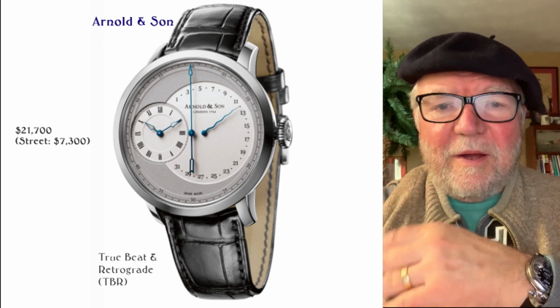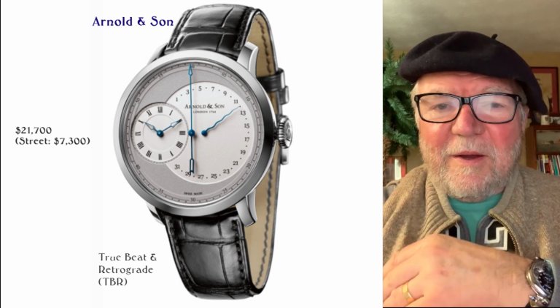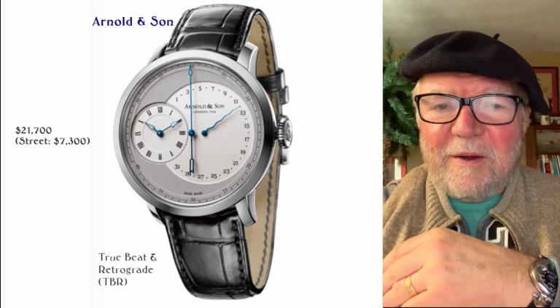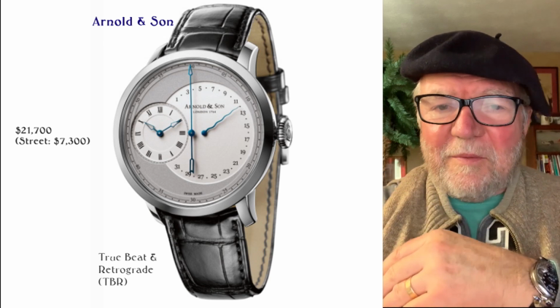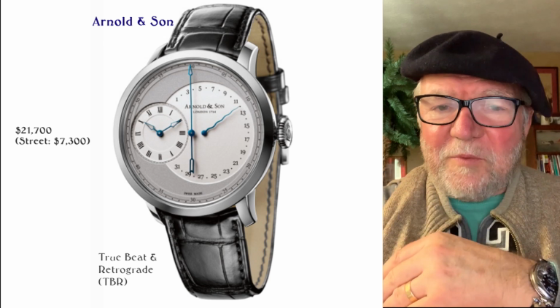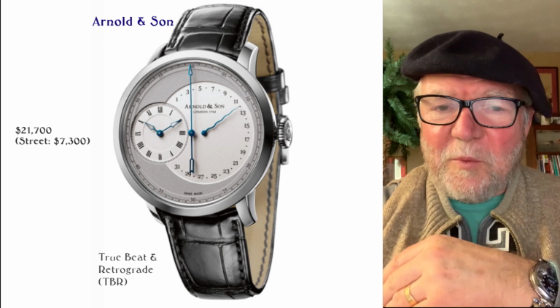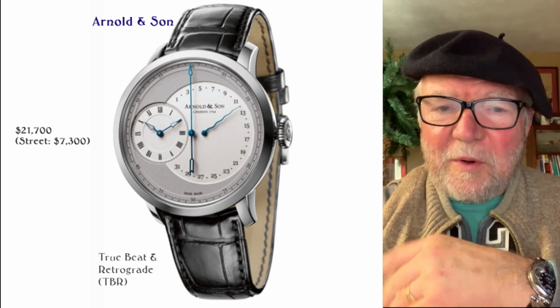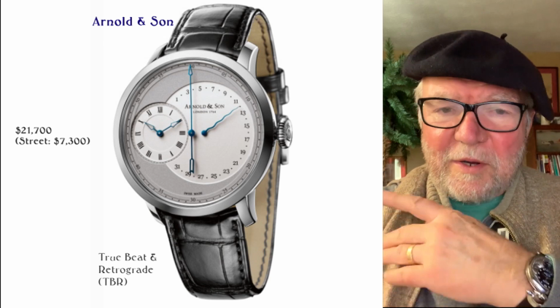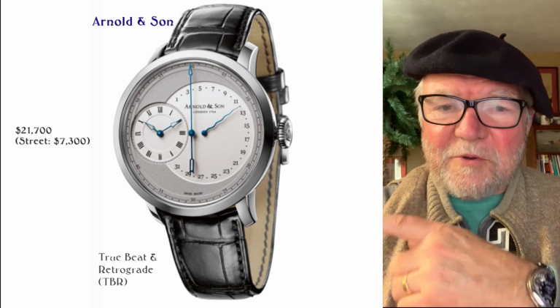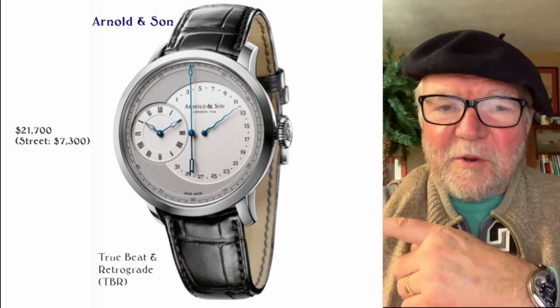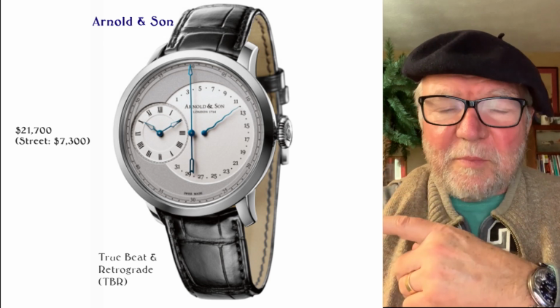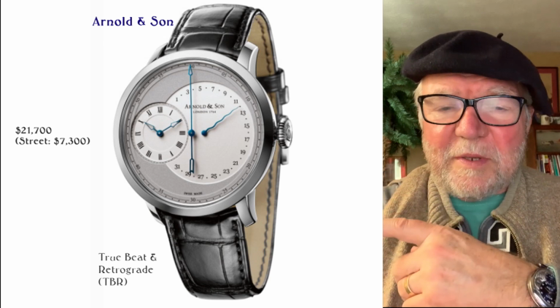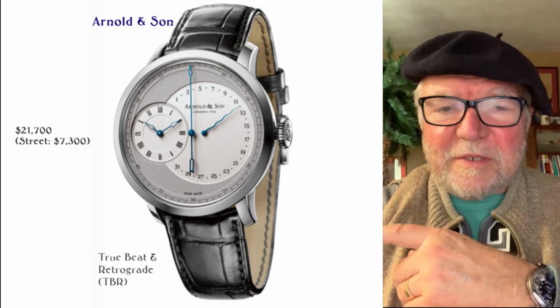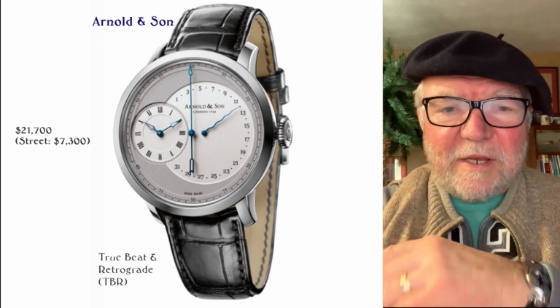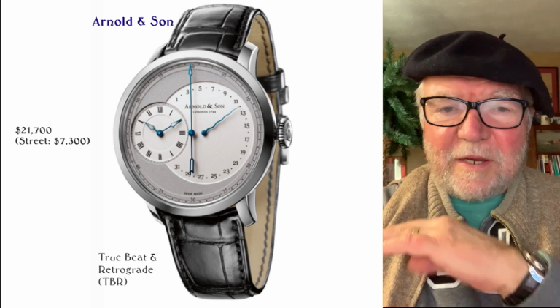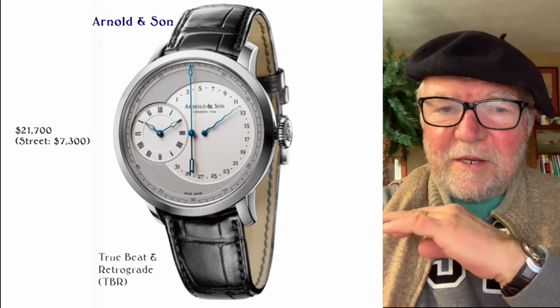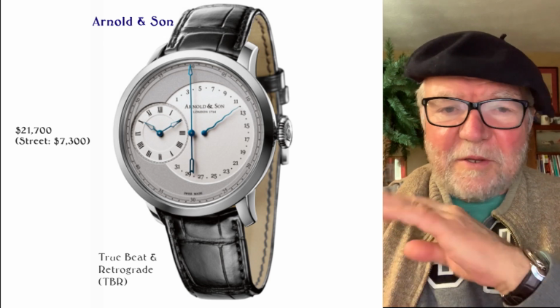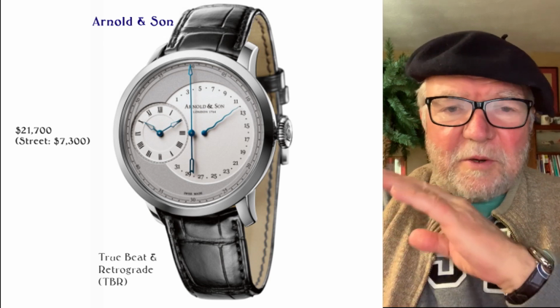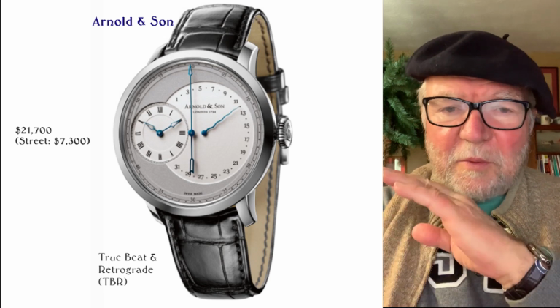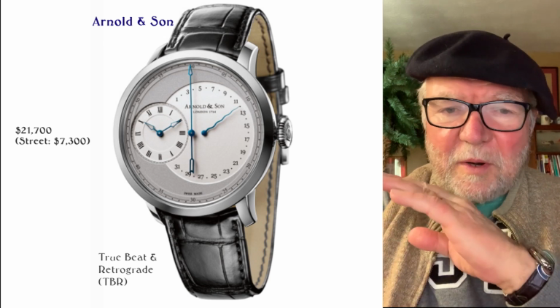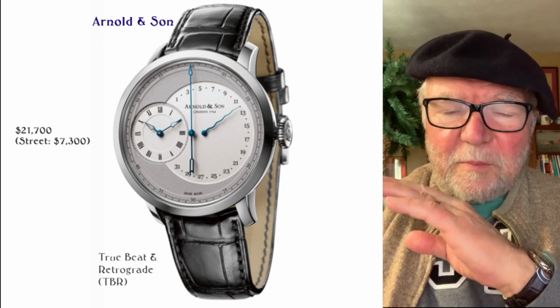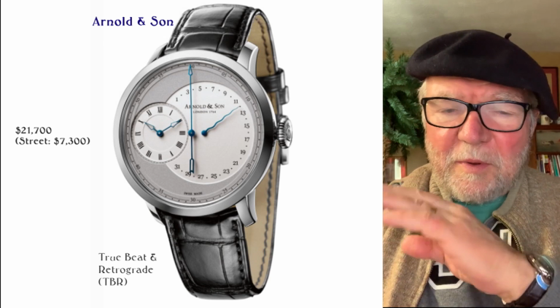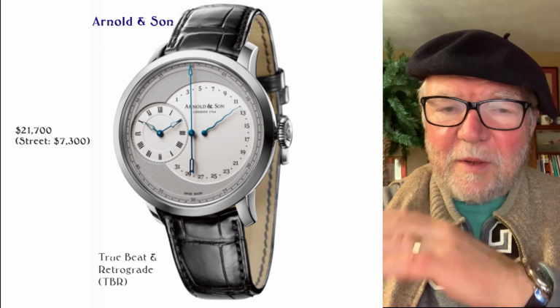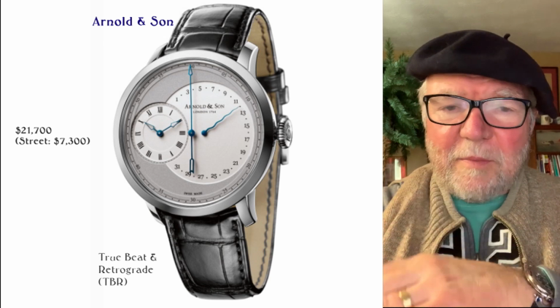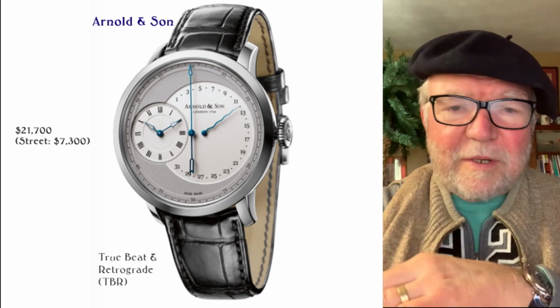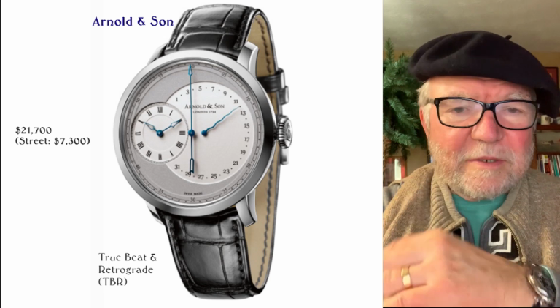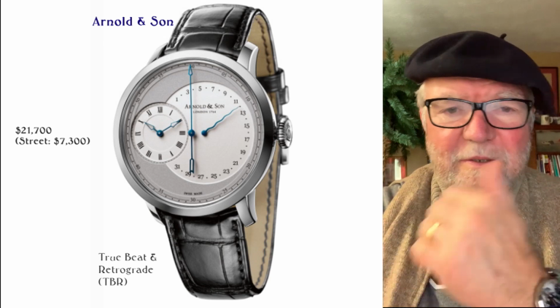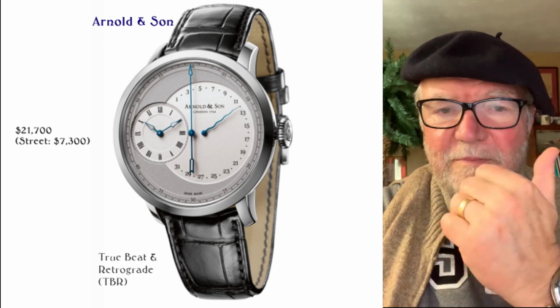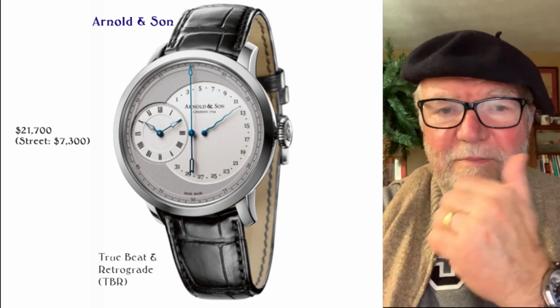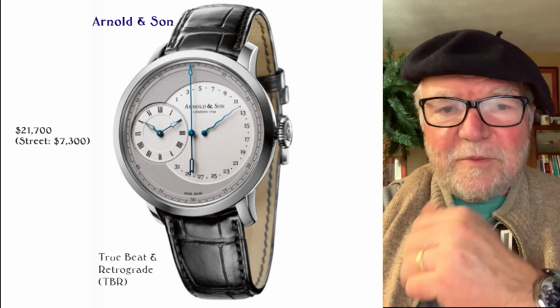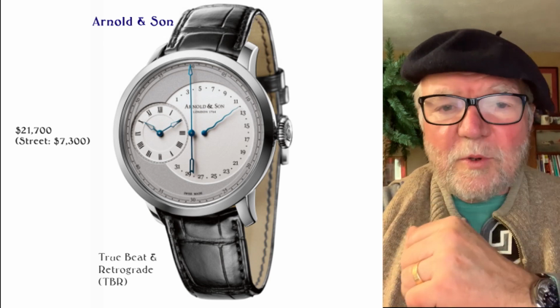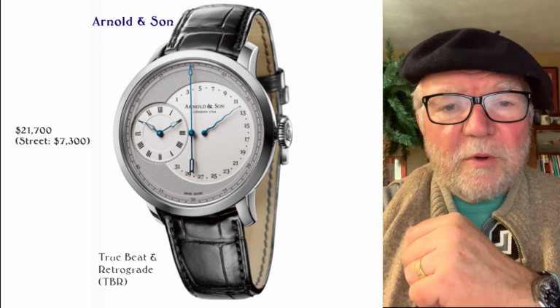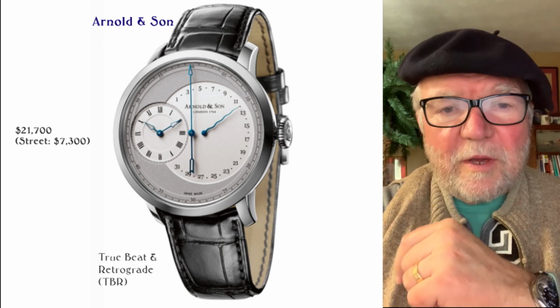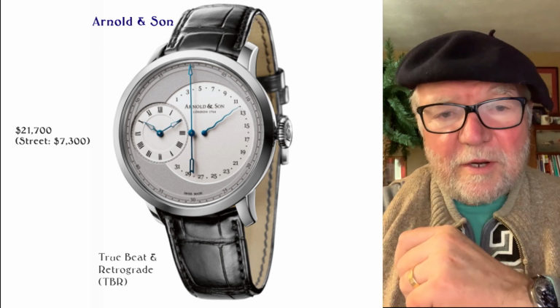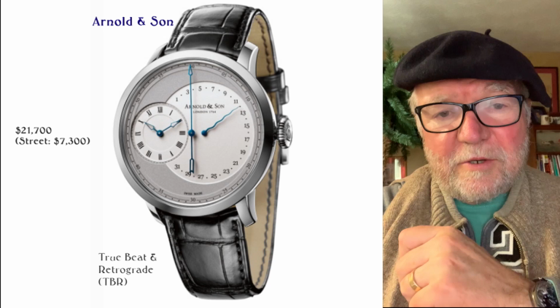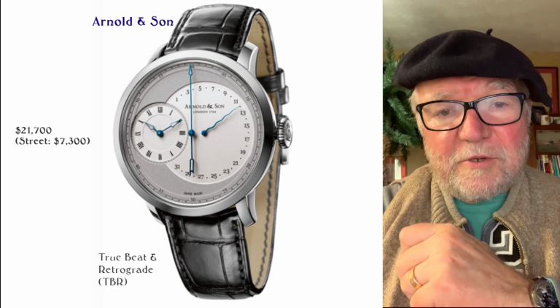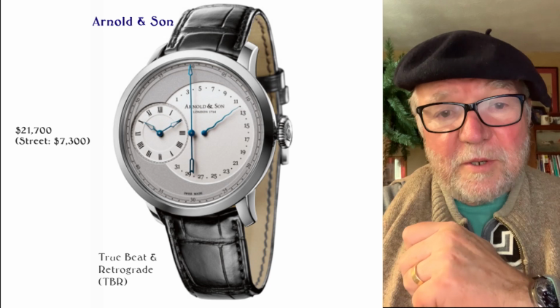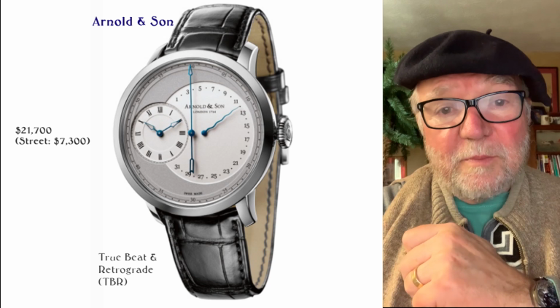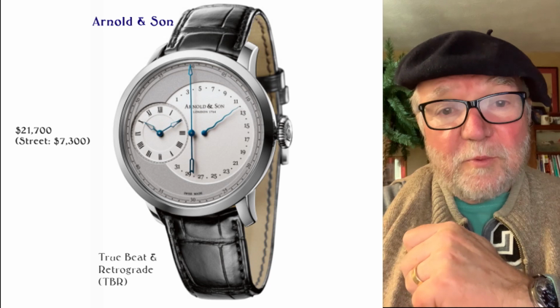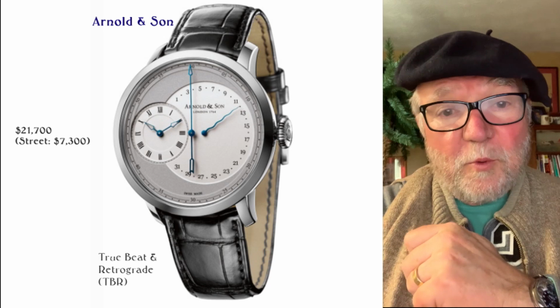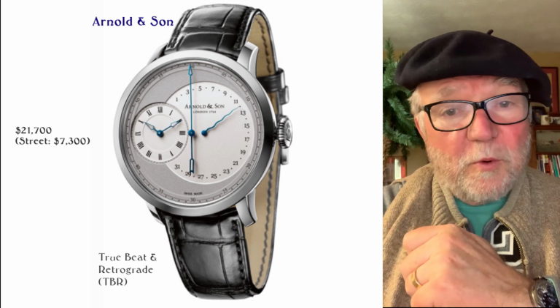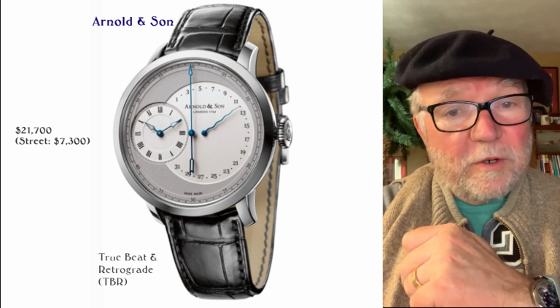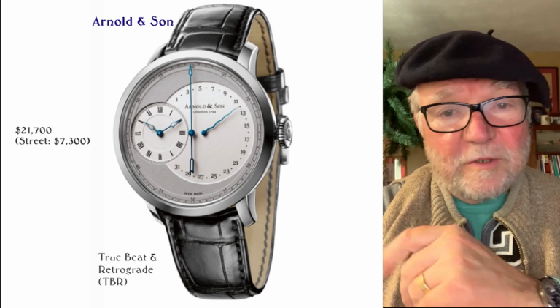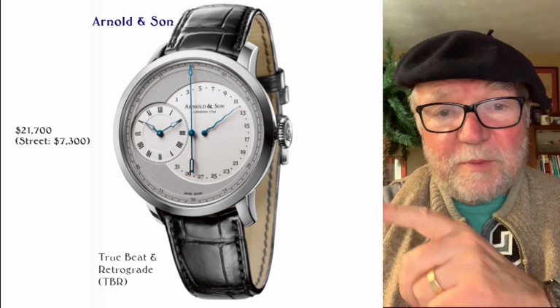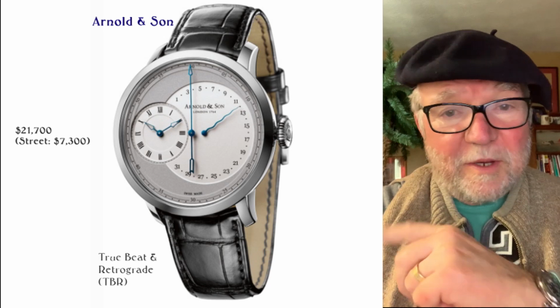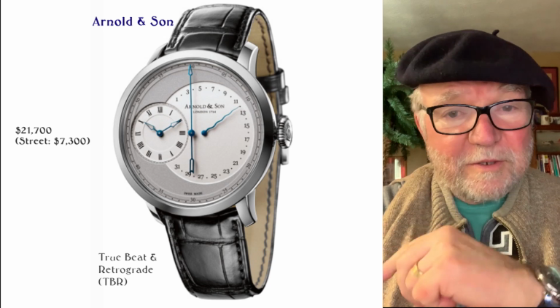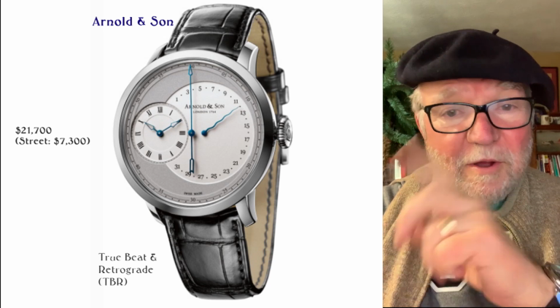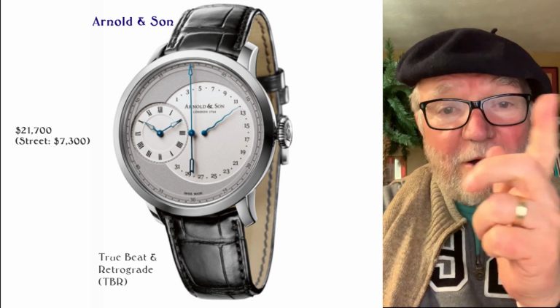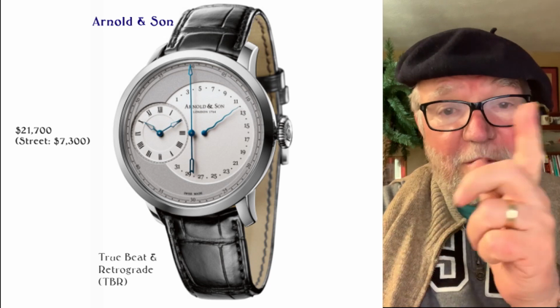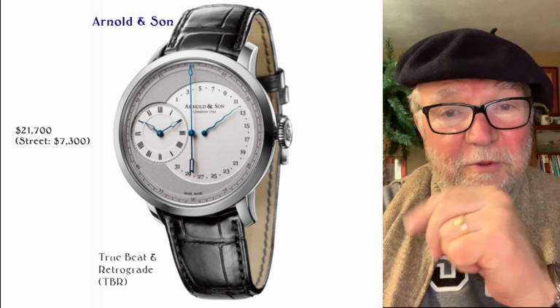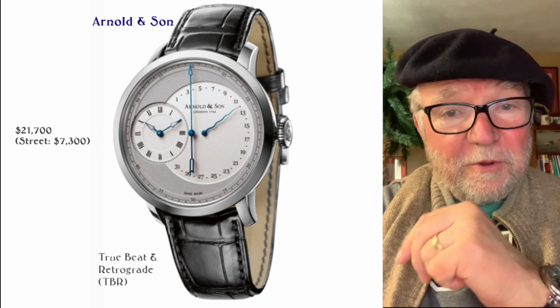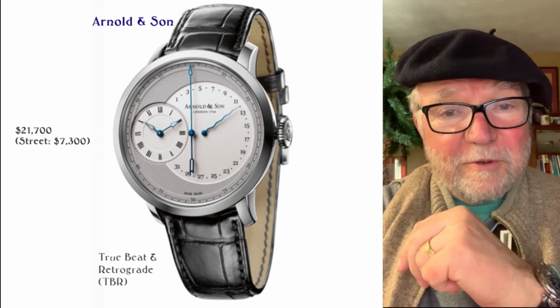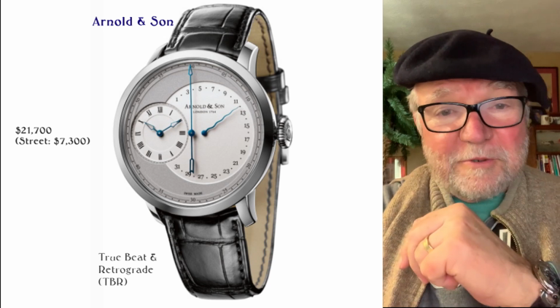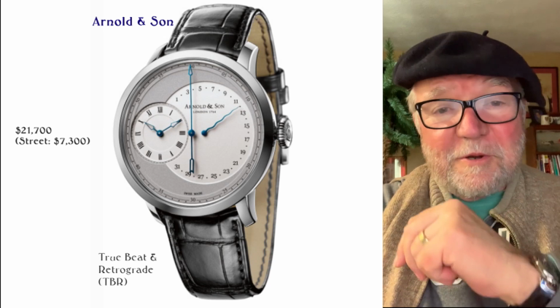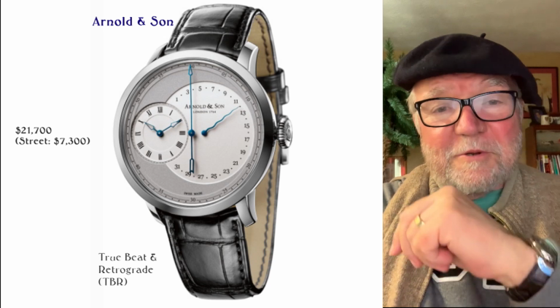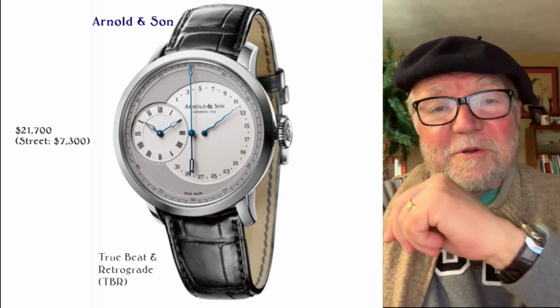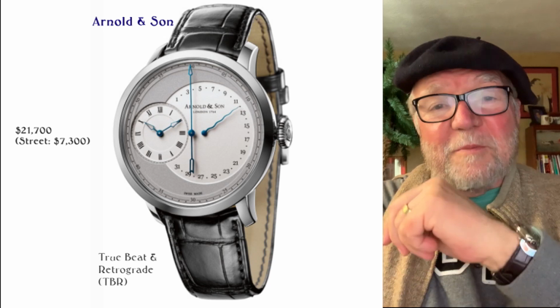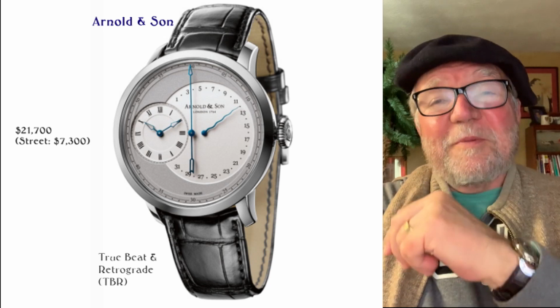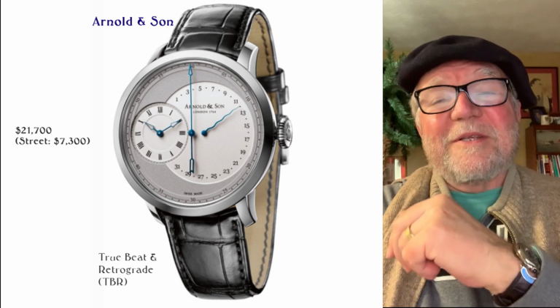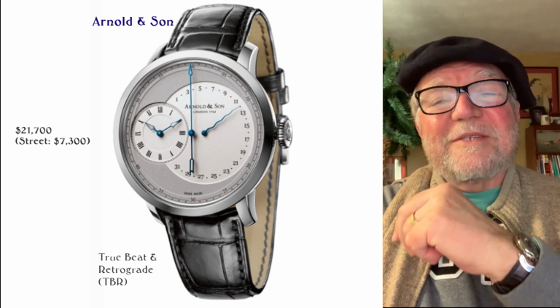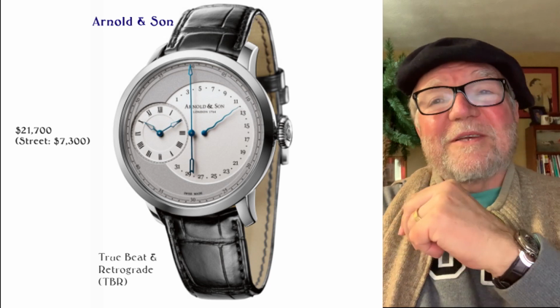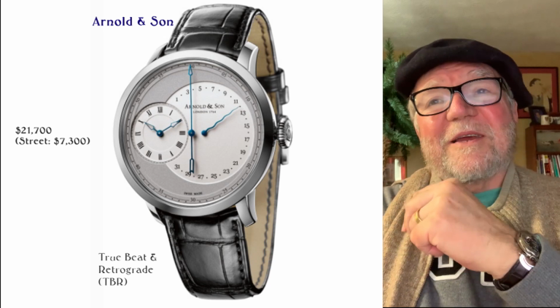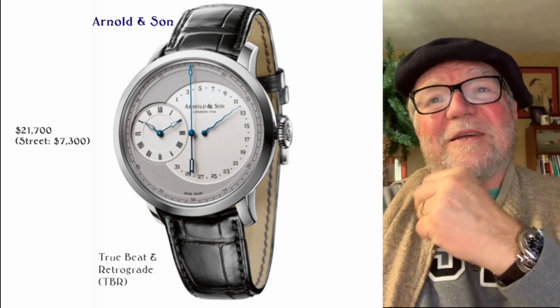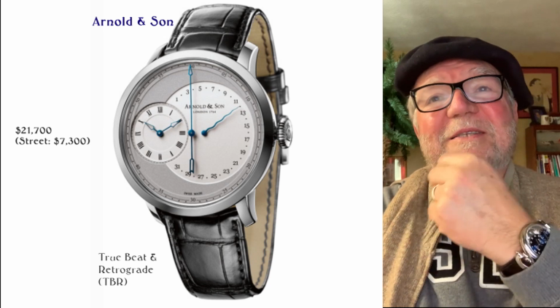If you want a jumping second and you don't want to pay much, go get a cheap quartz because all of those are jumping seconds.